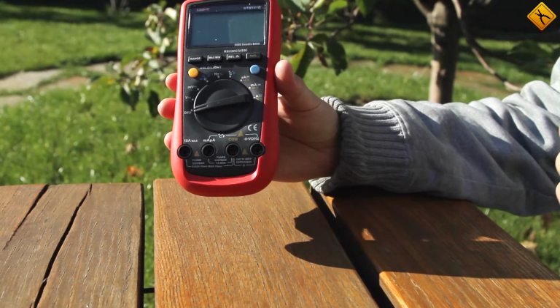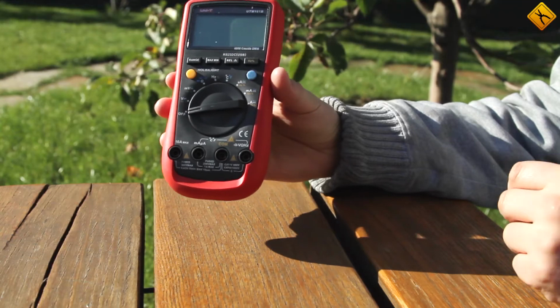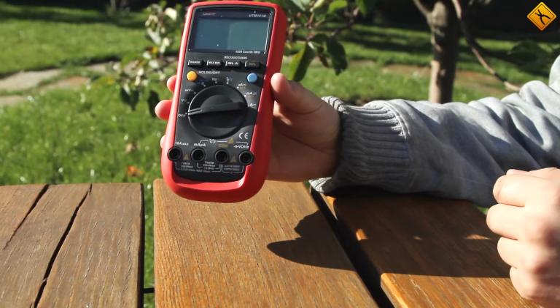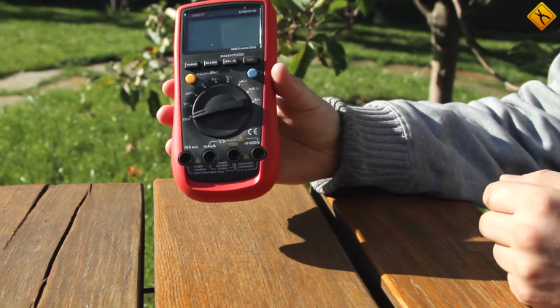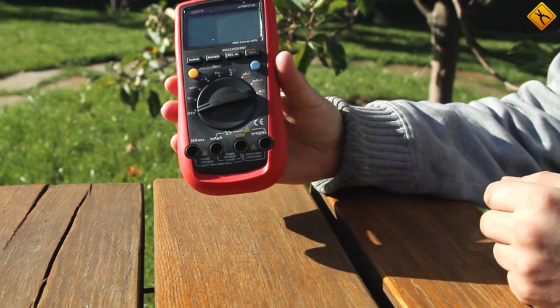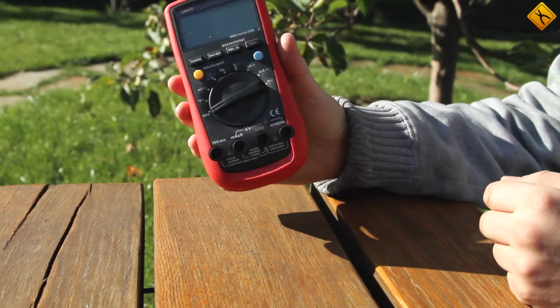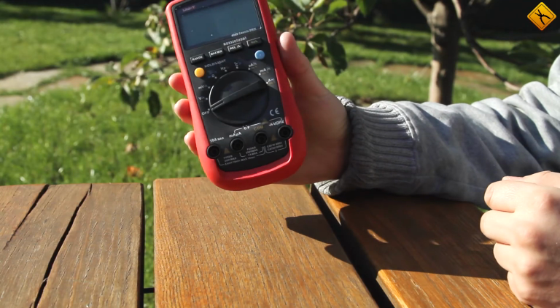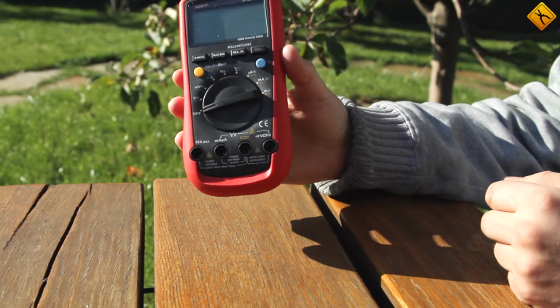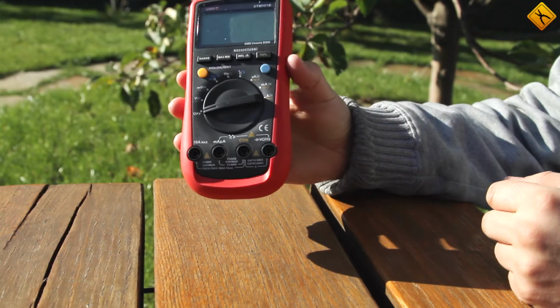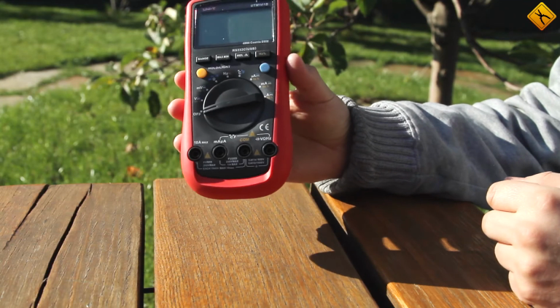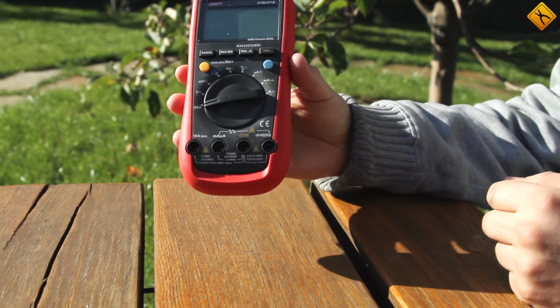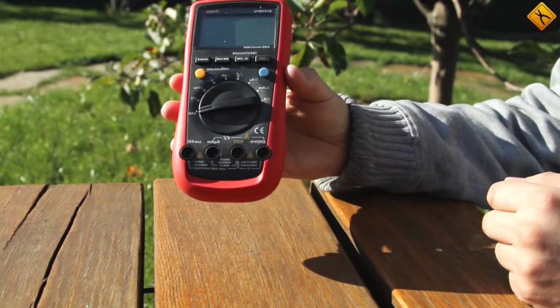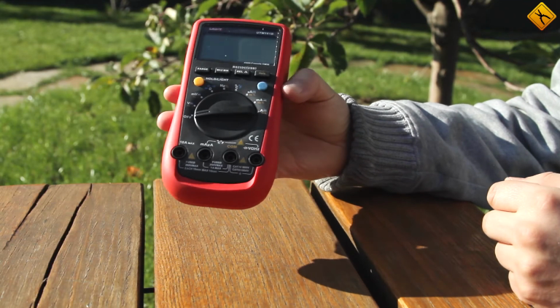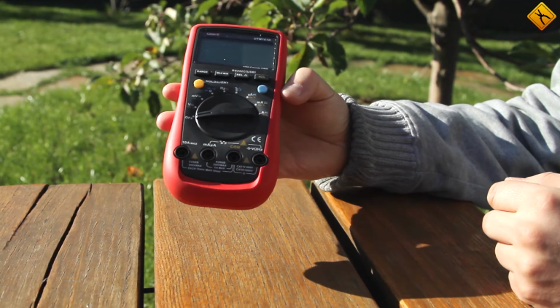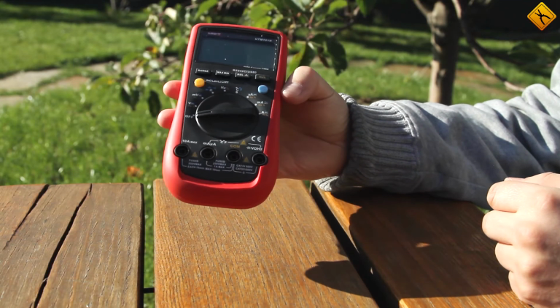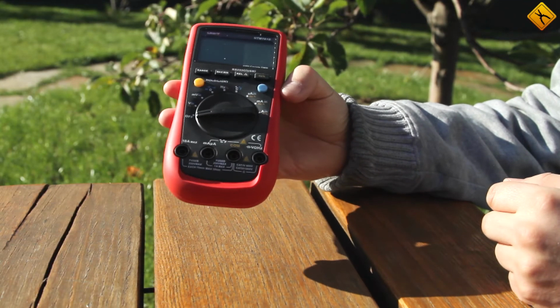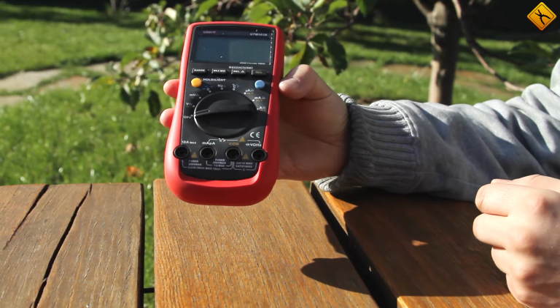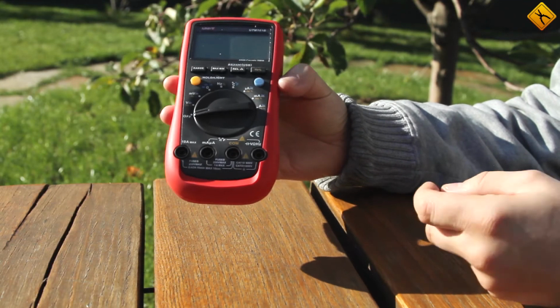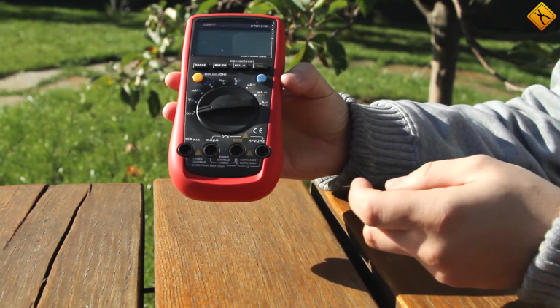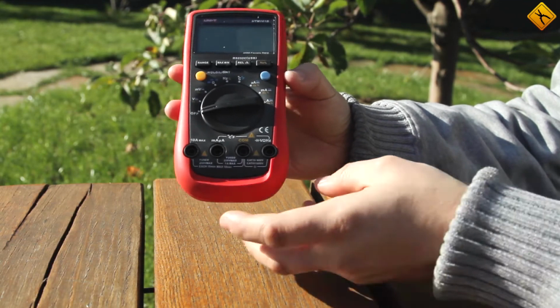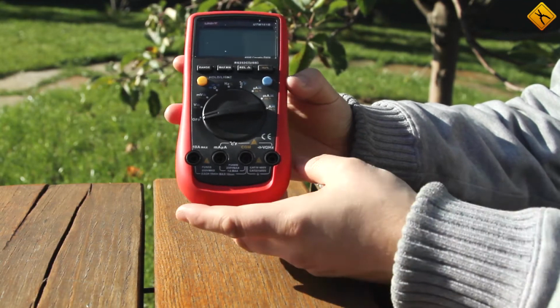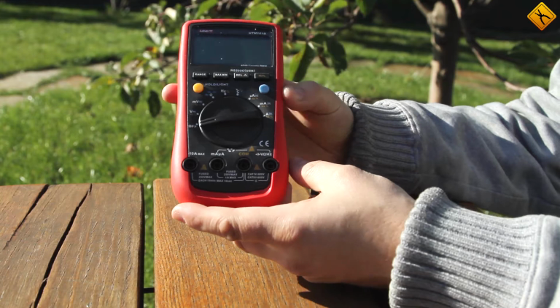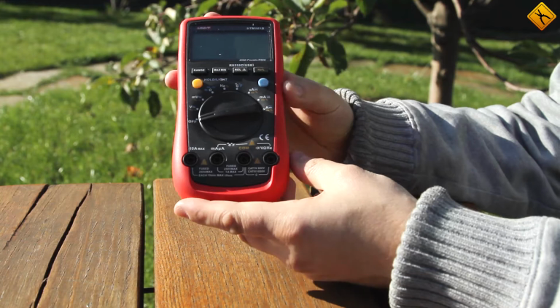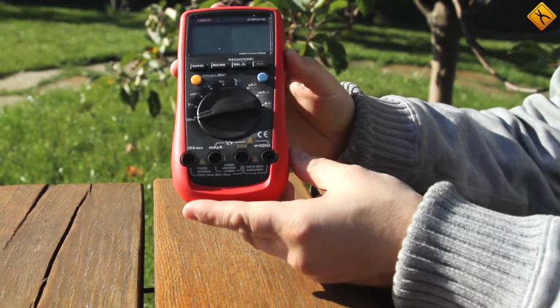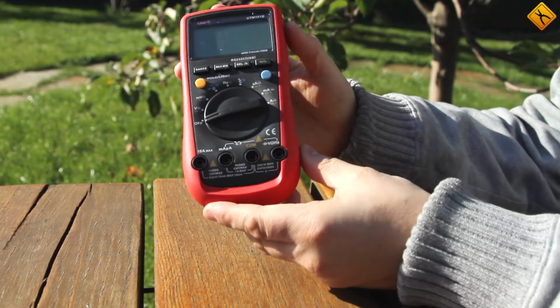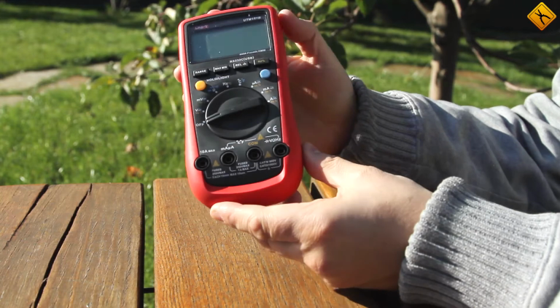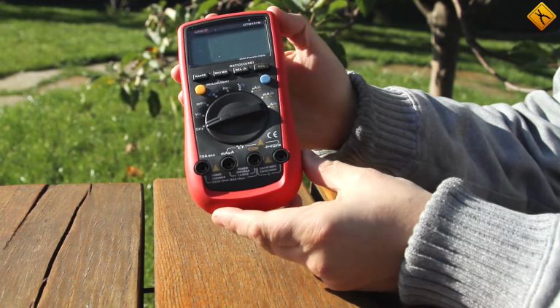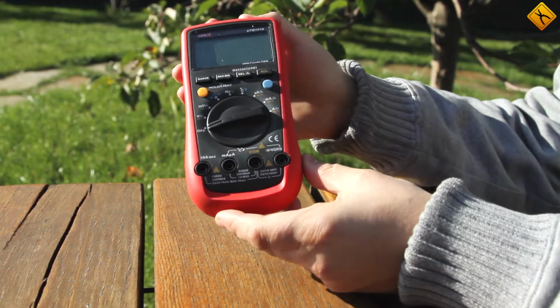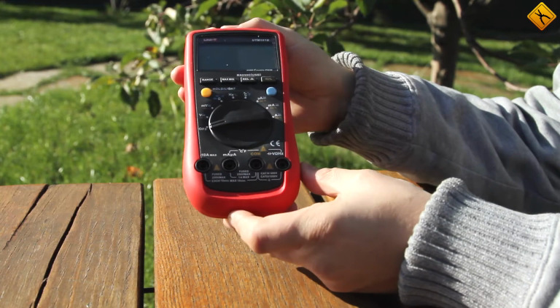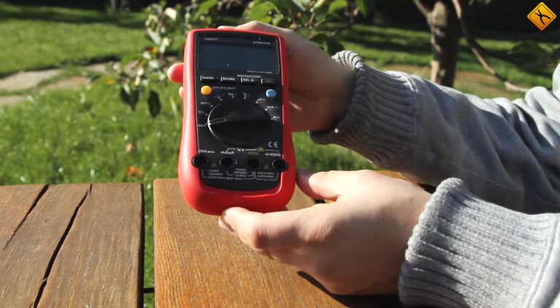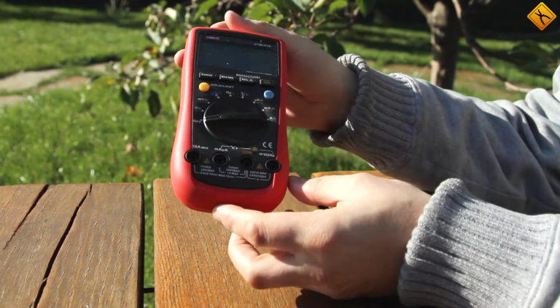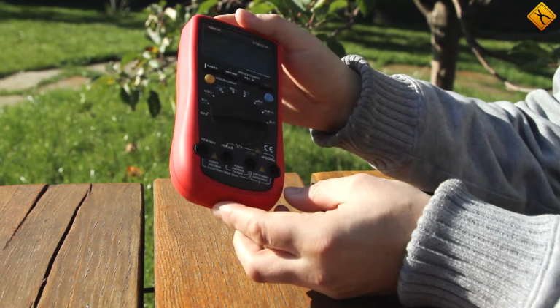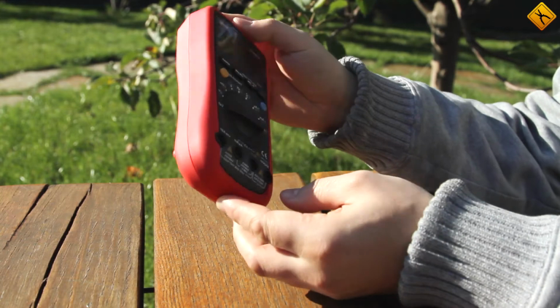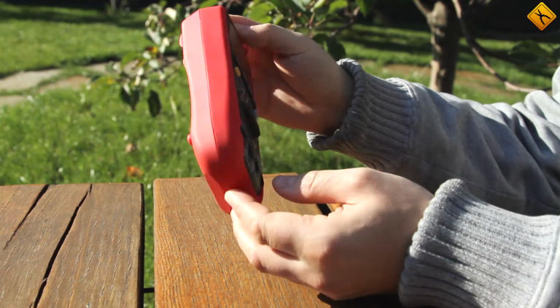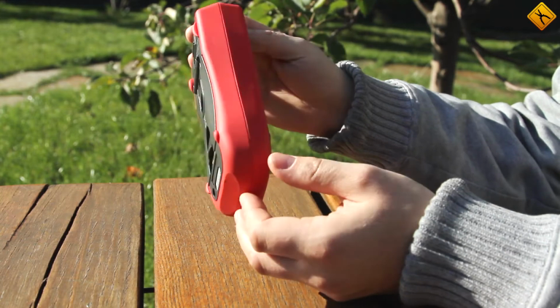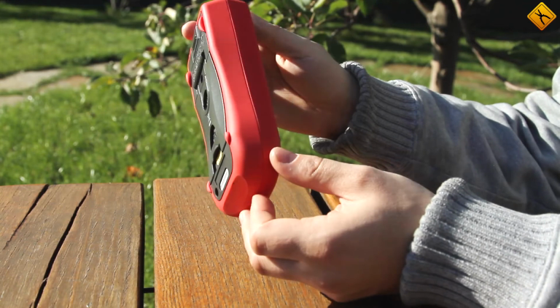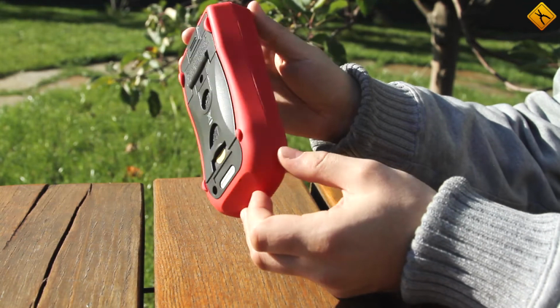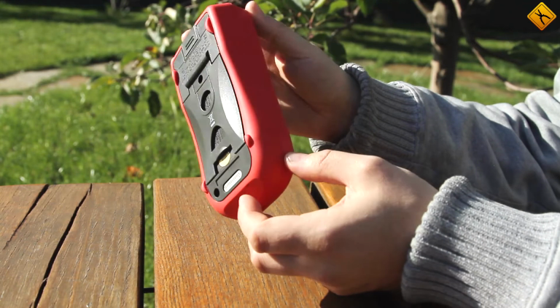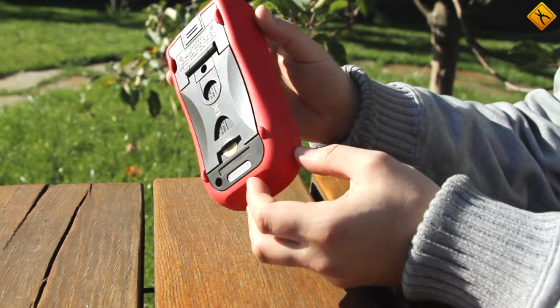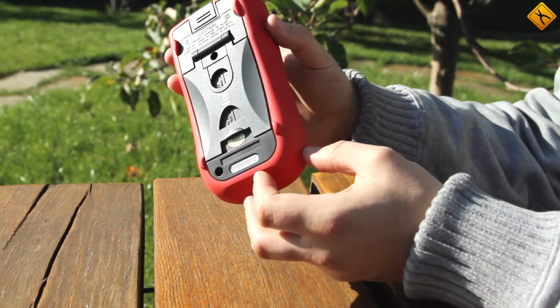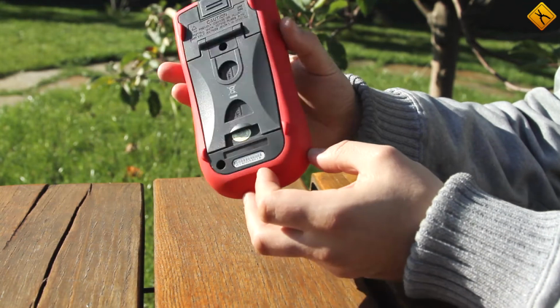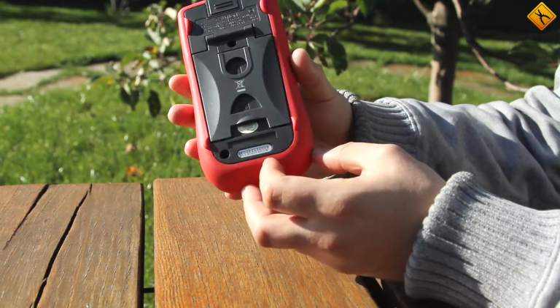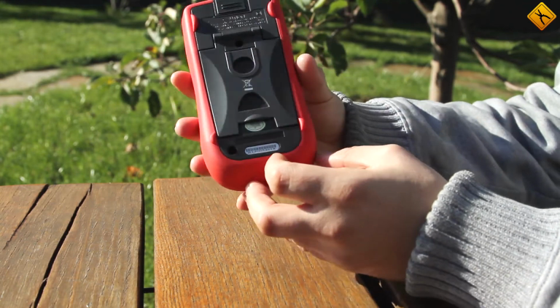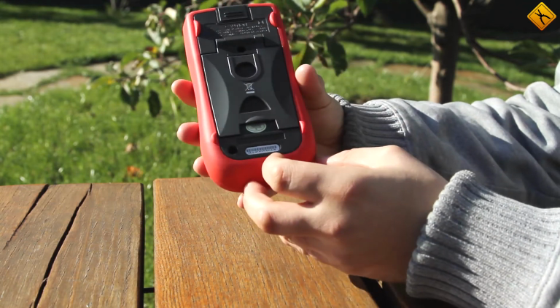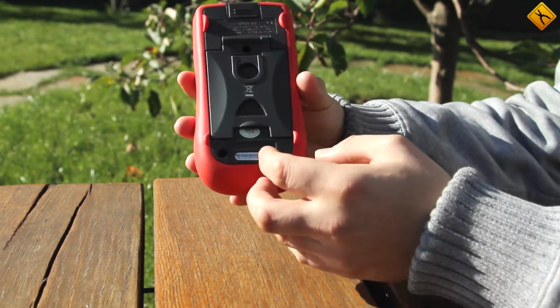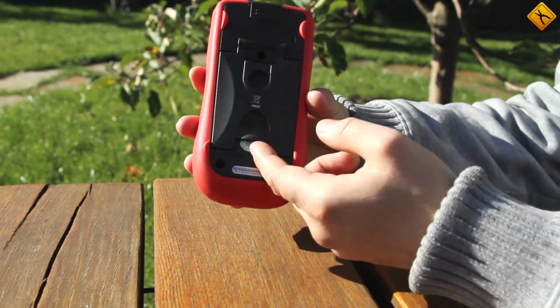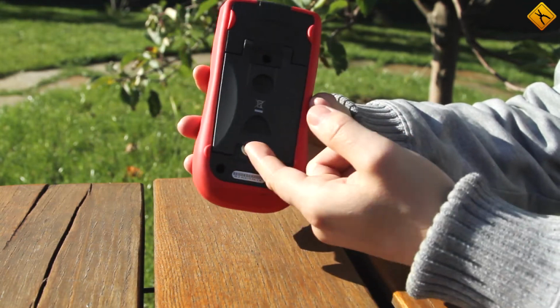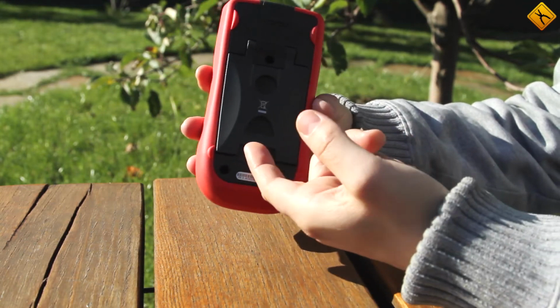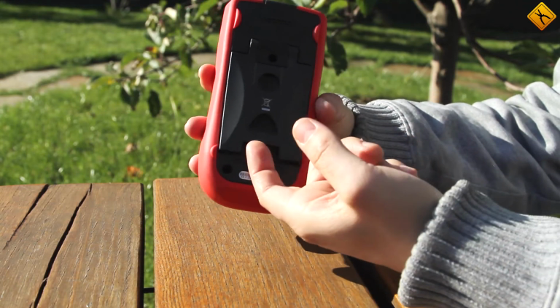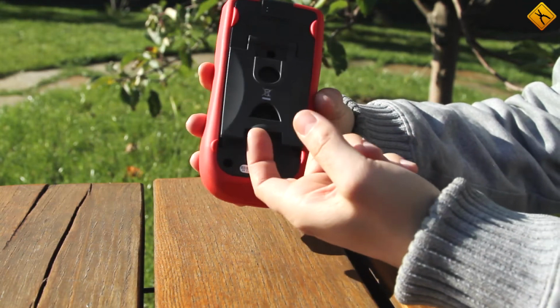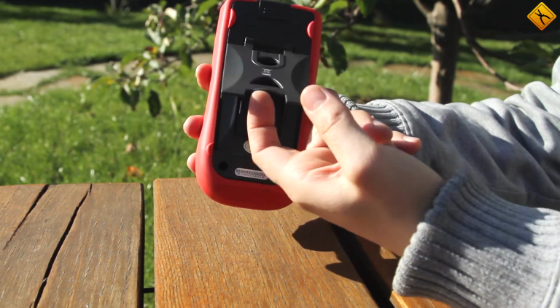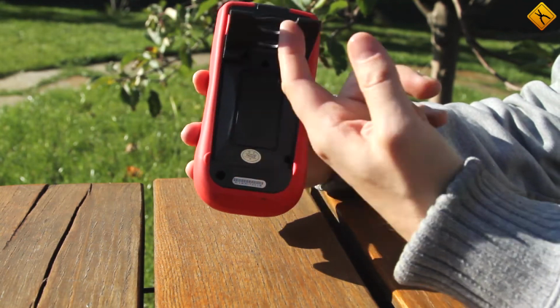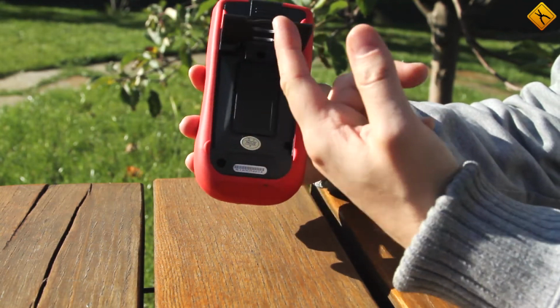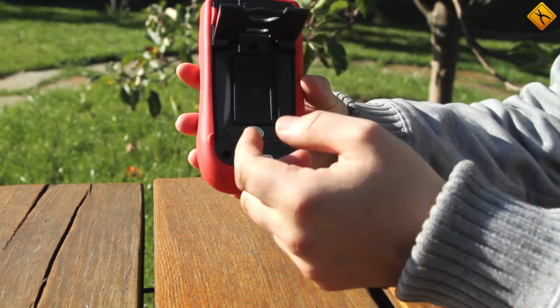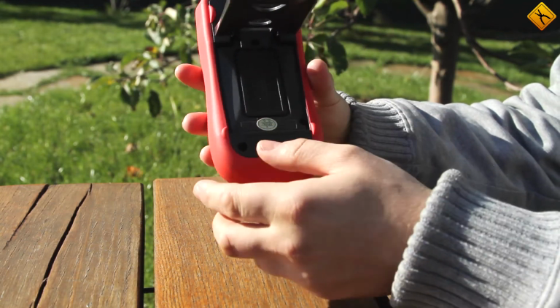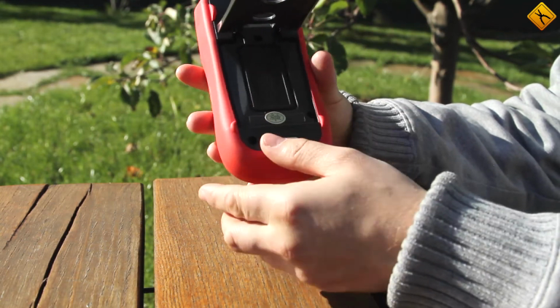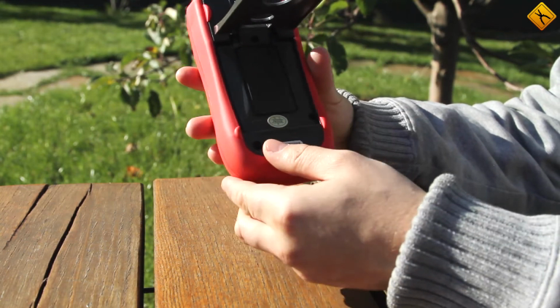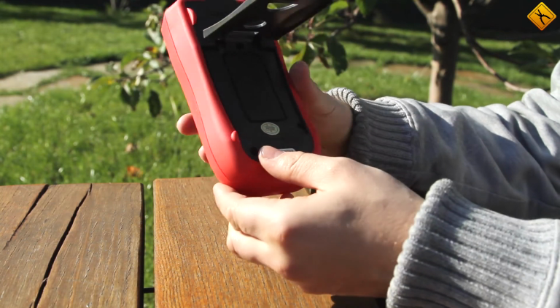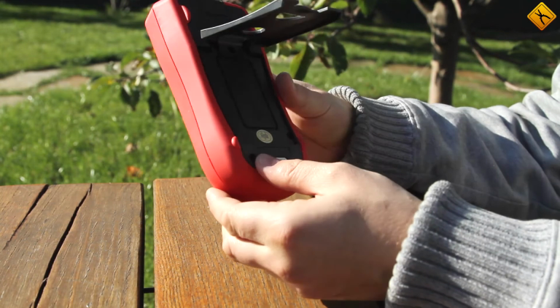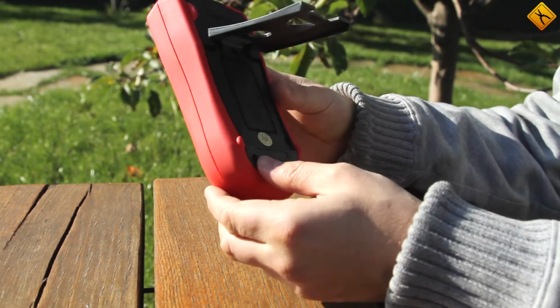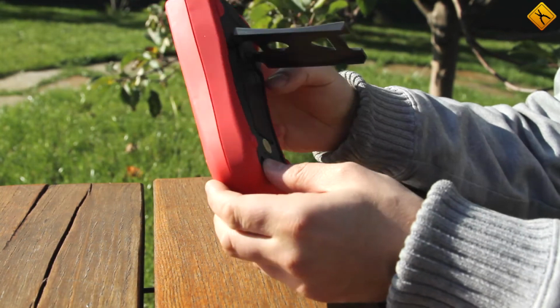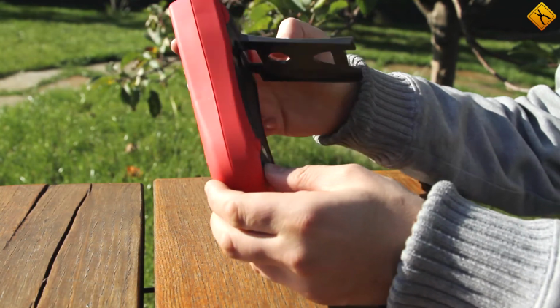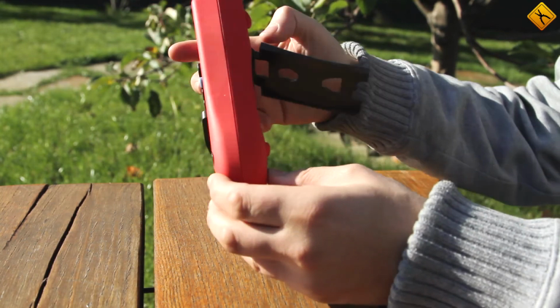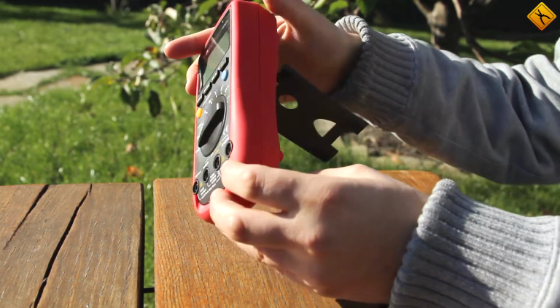The multimeter is average in size and has a rubber coating. There is a collapsible support on the back side of the device.